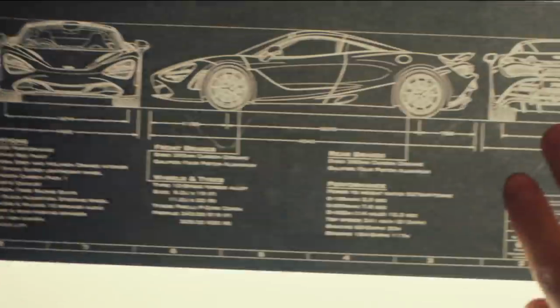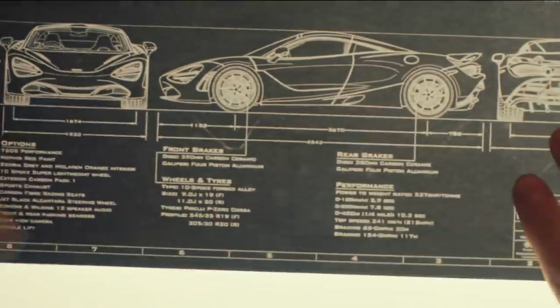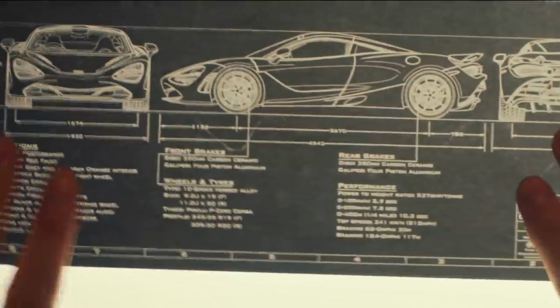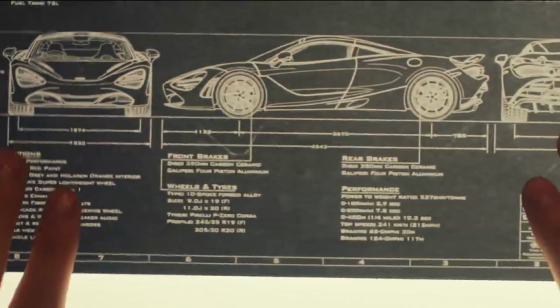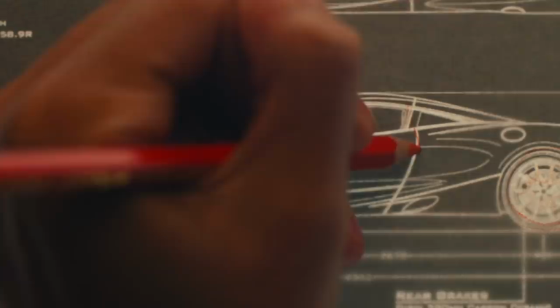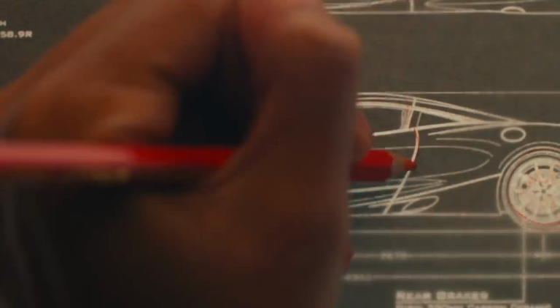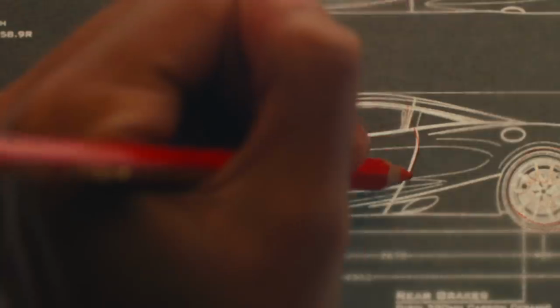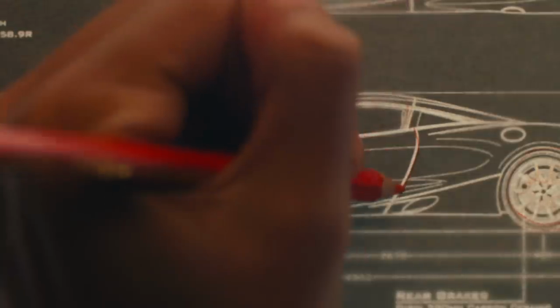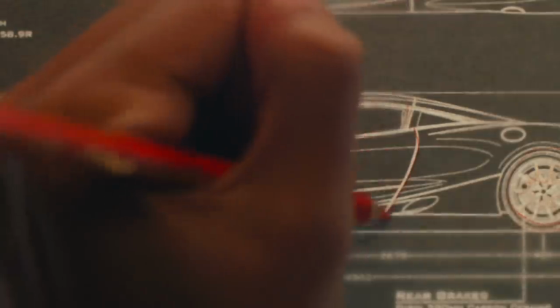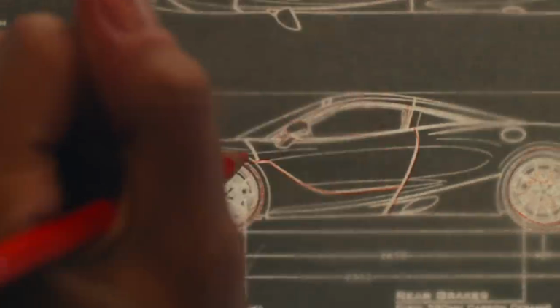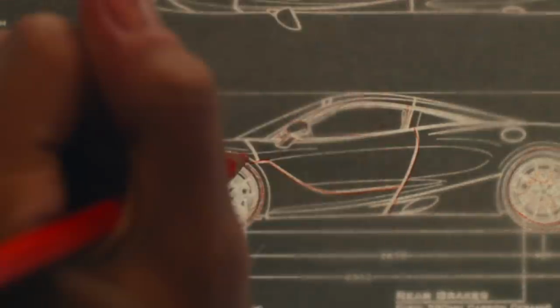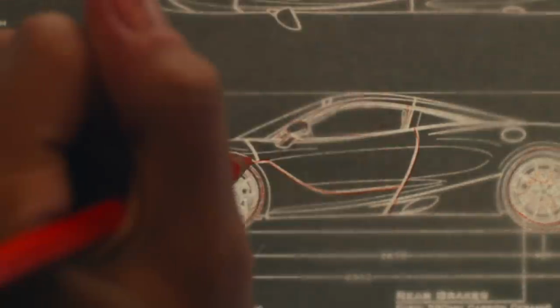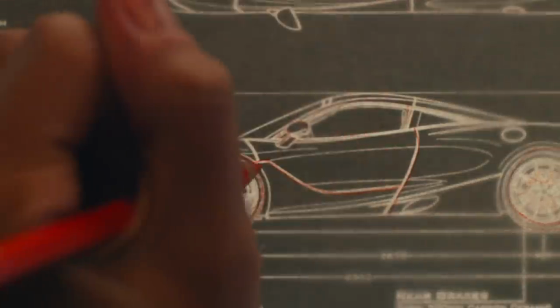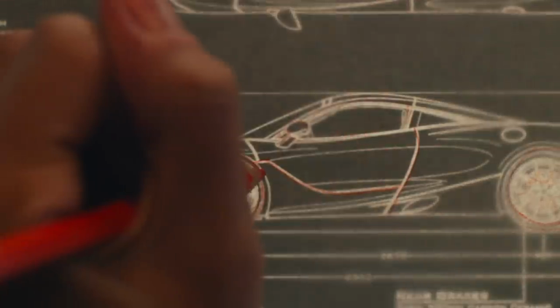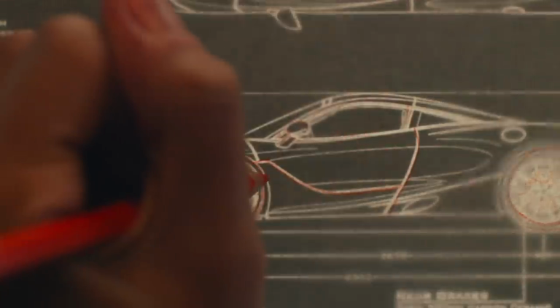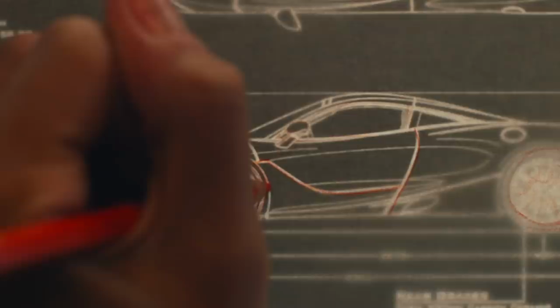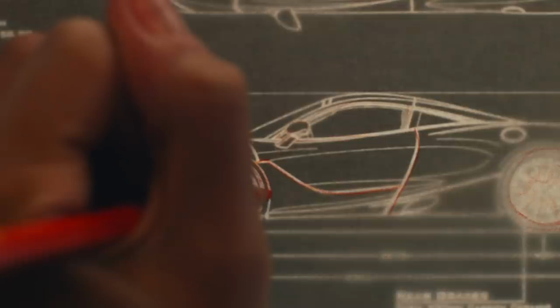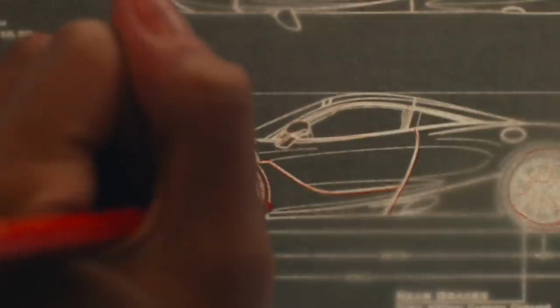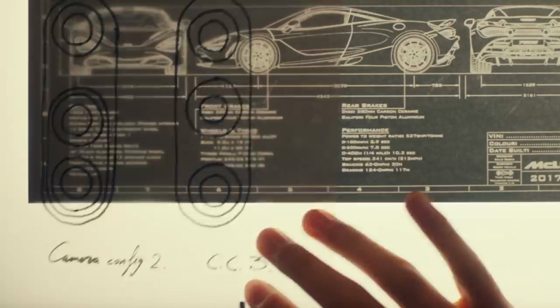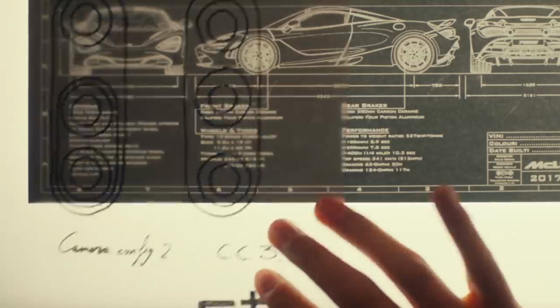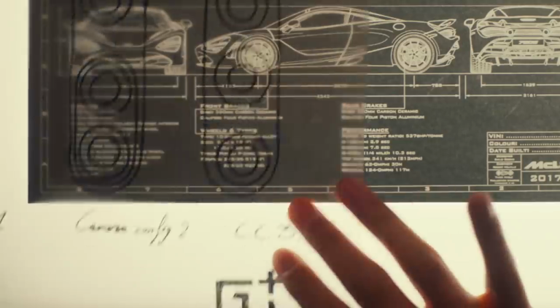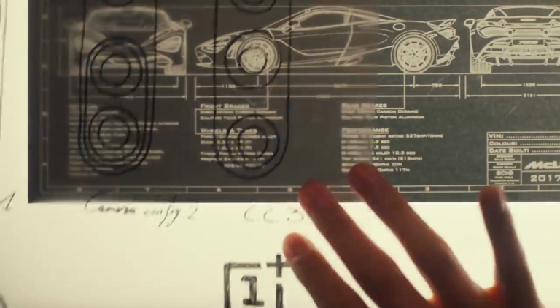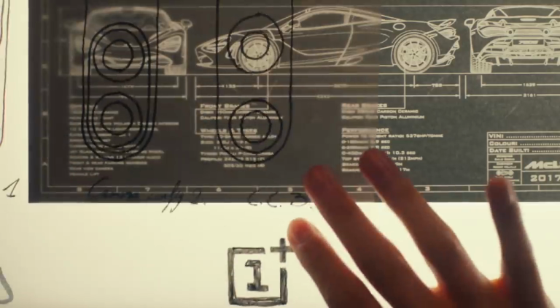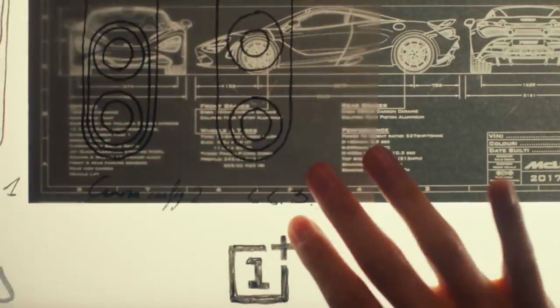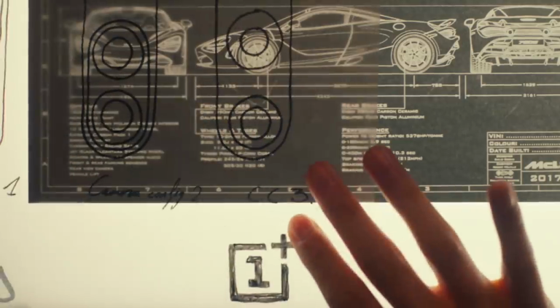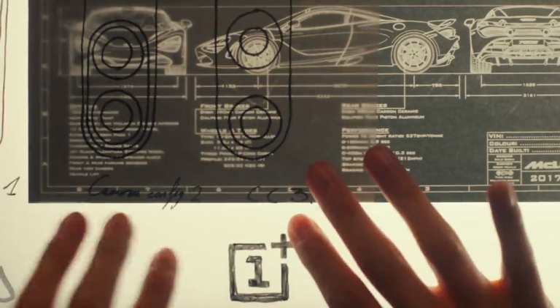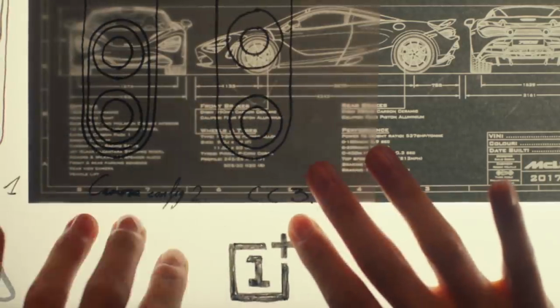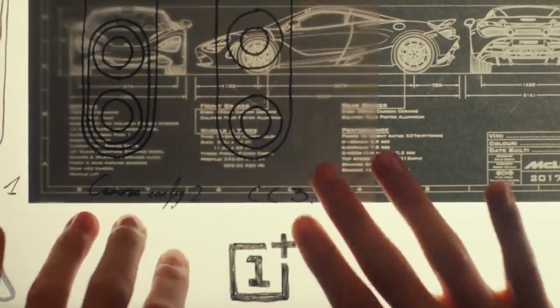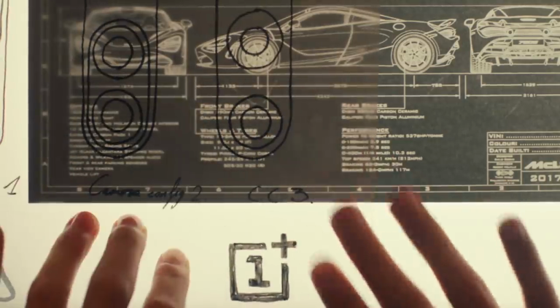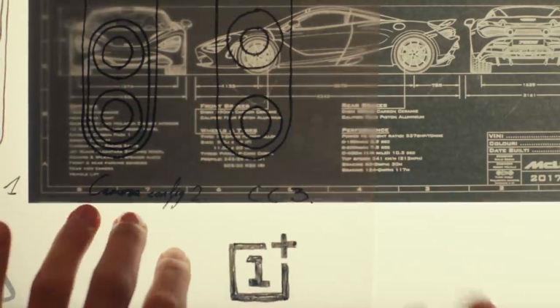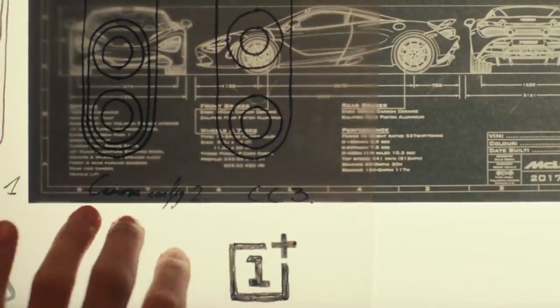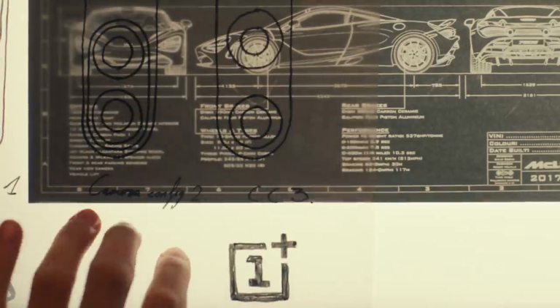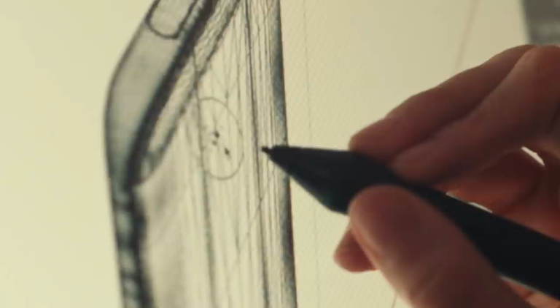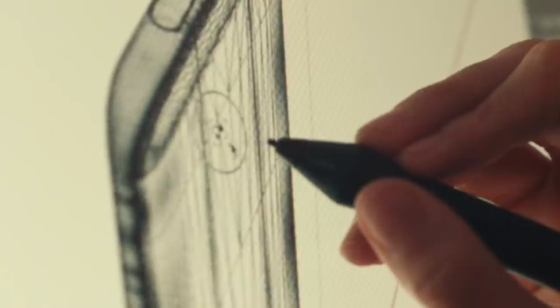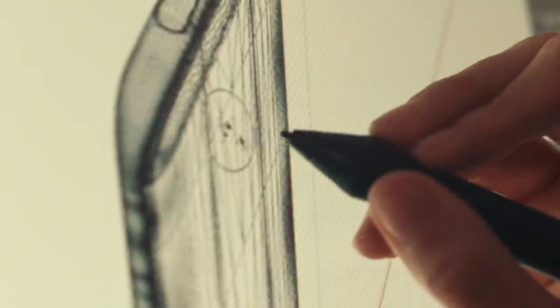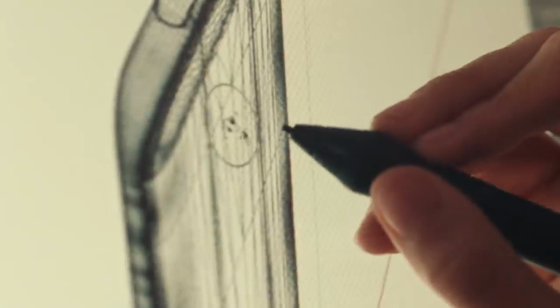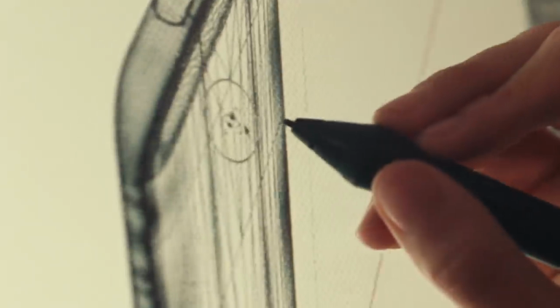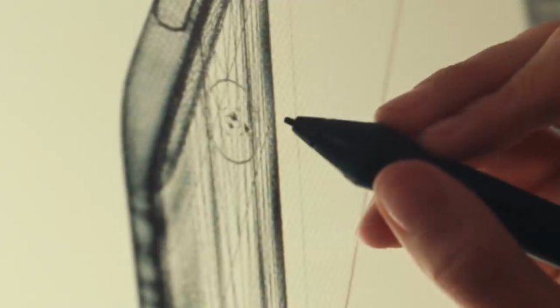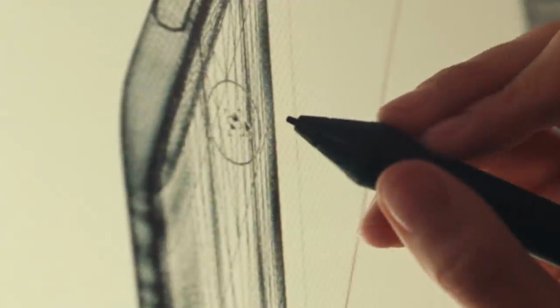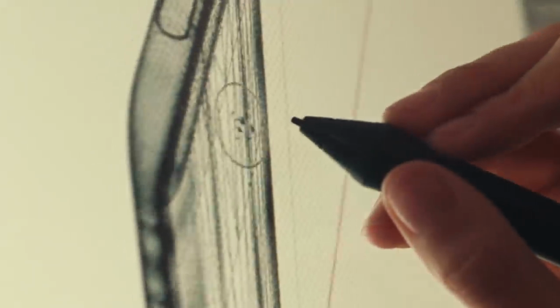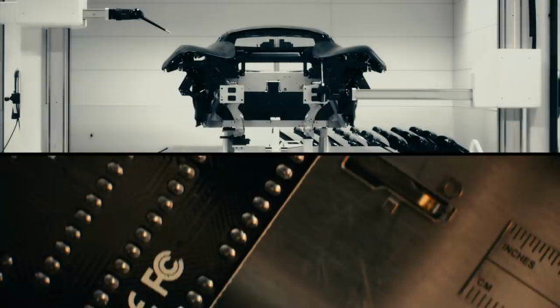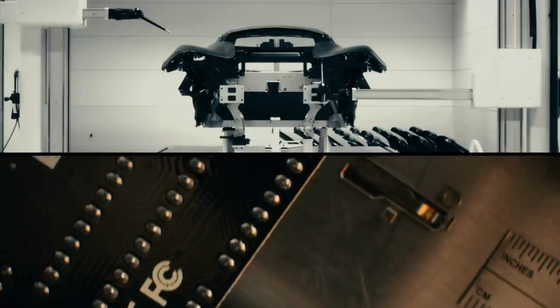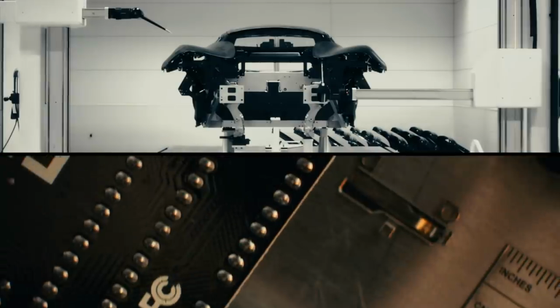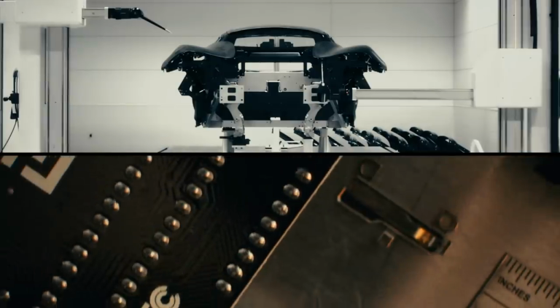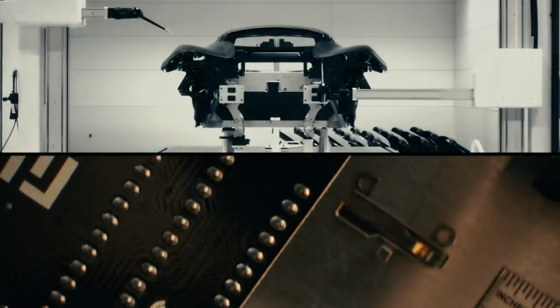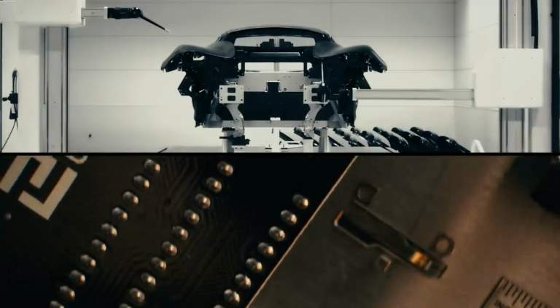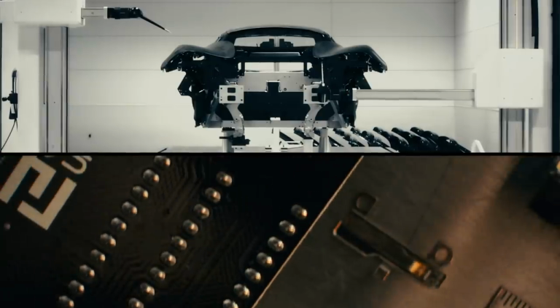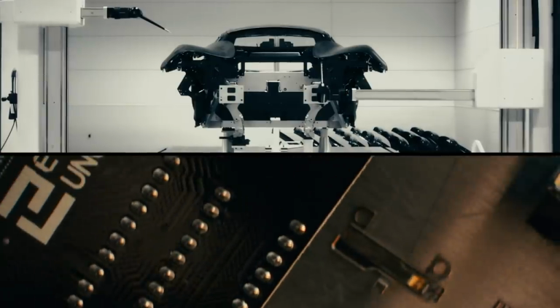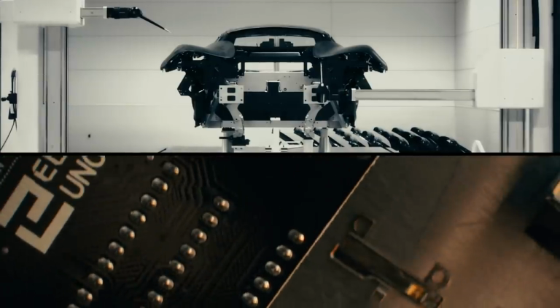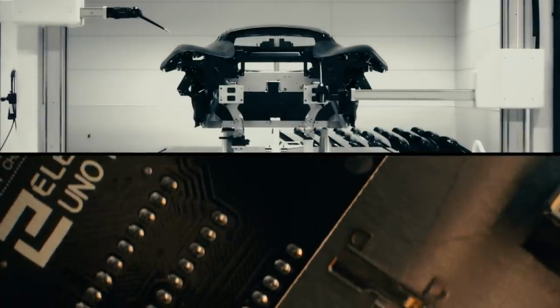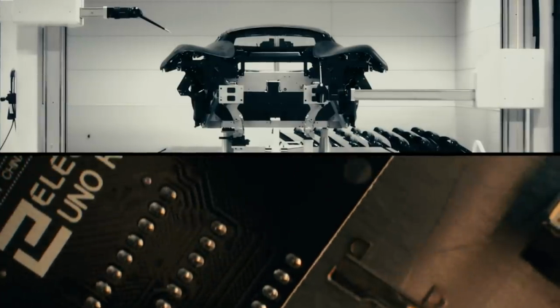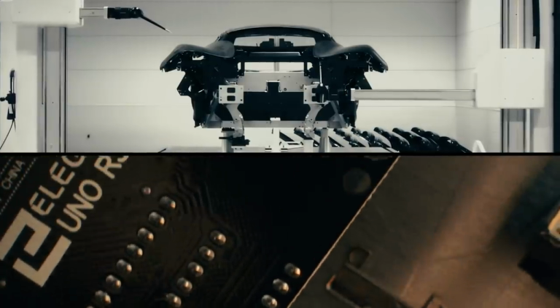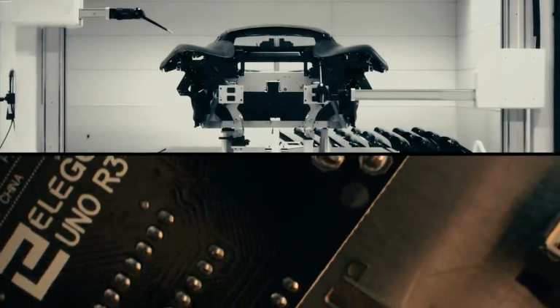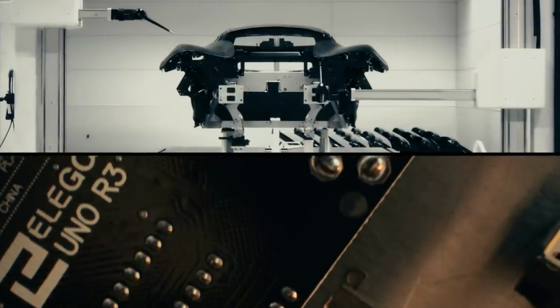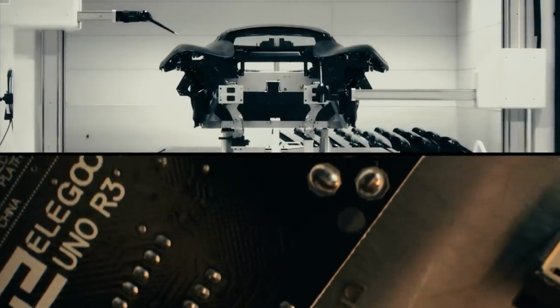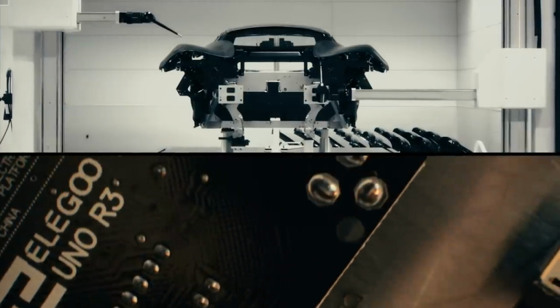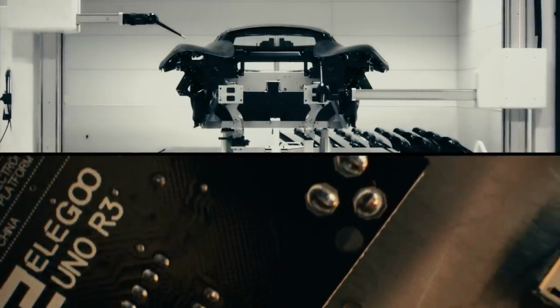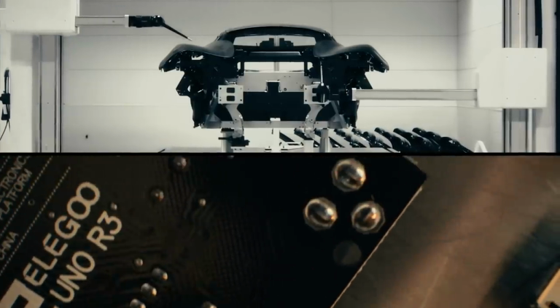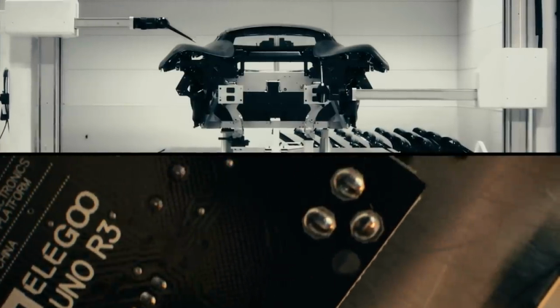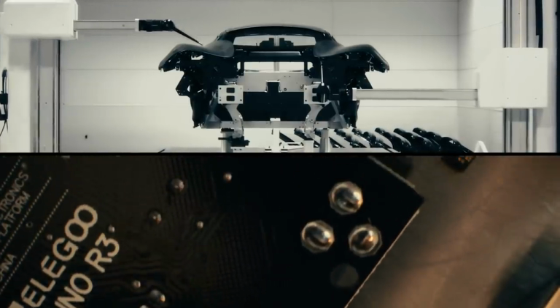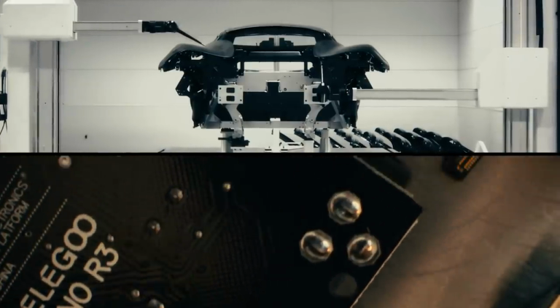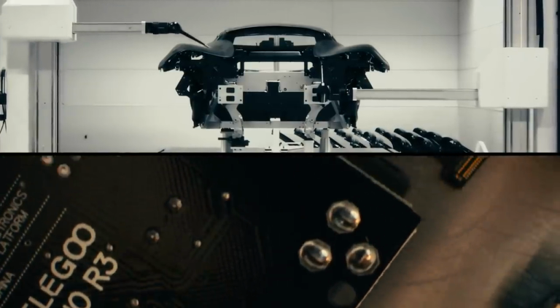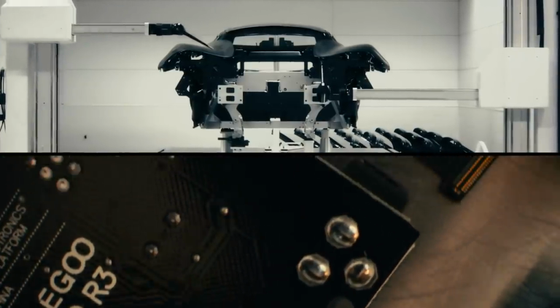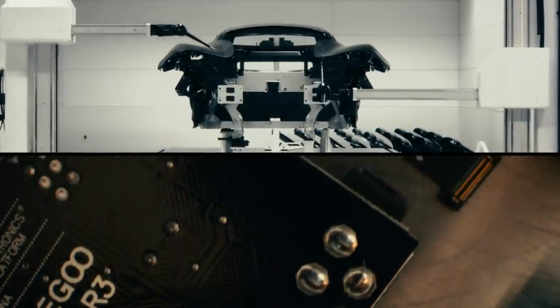The design mission for us in the studio is to build breathtaking products that tell the visual story of their function.